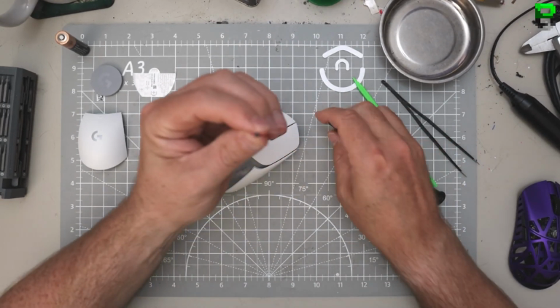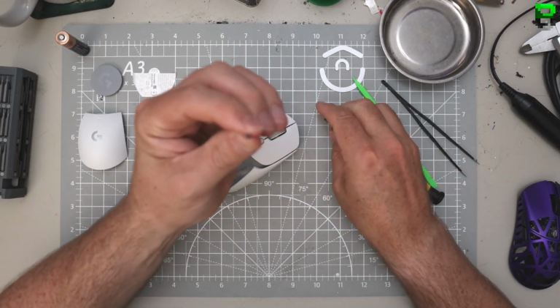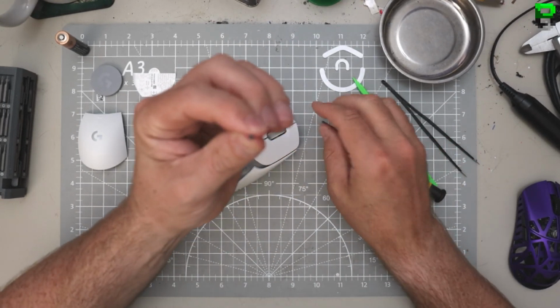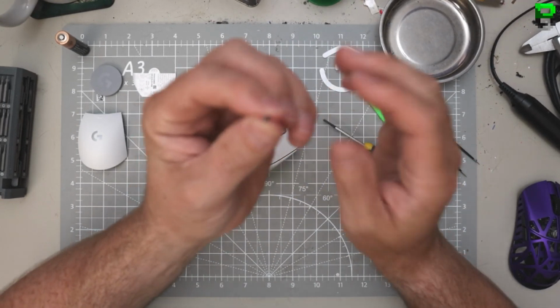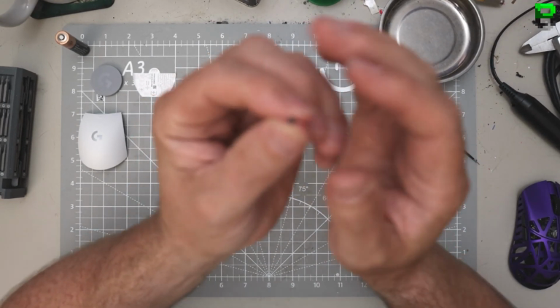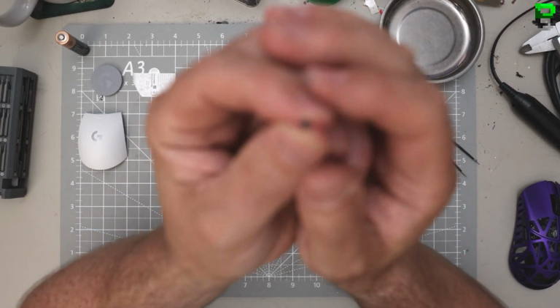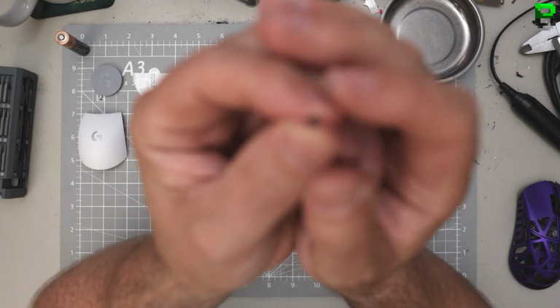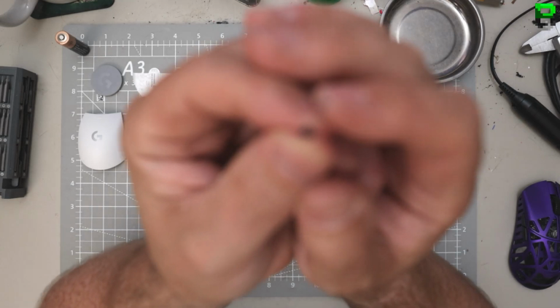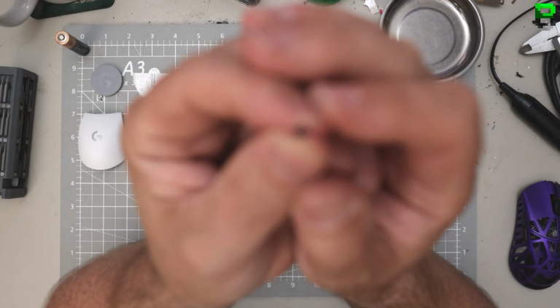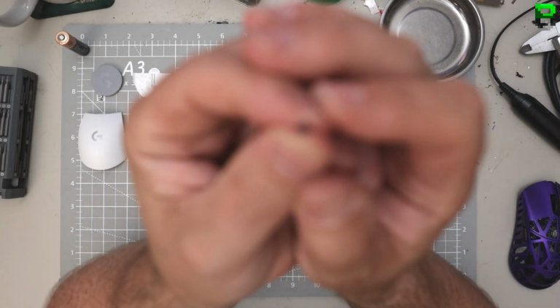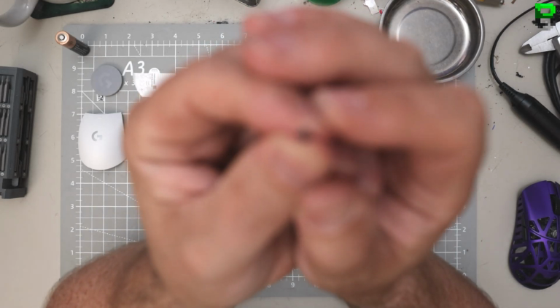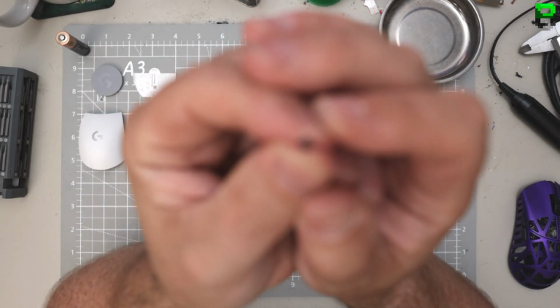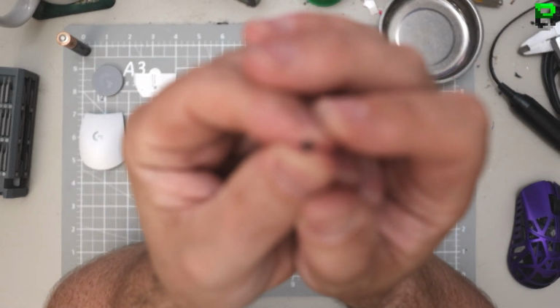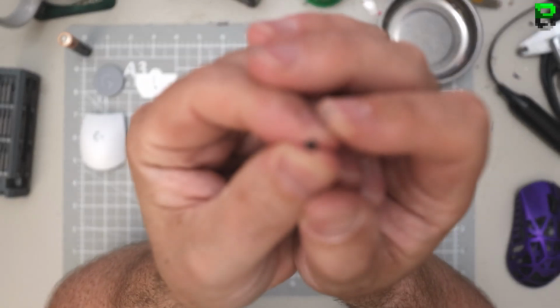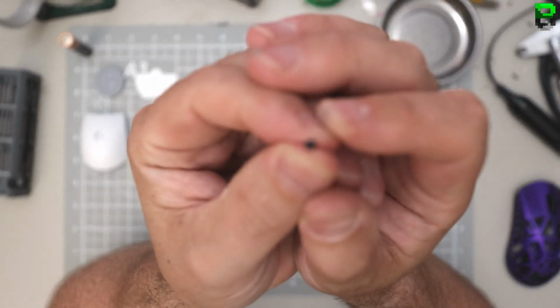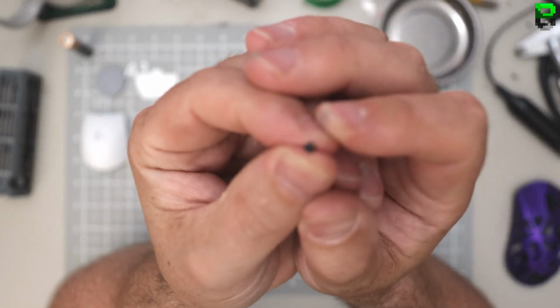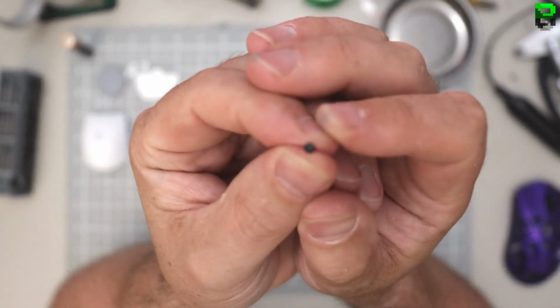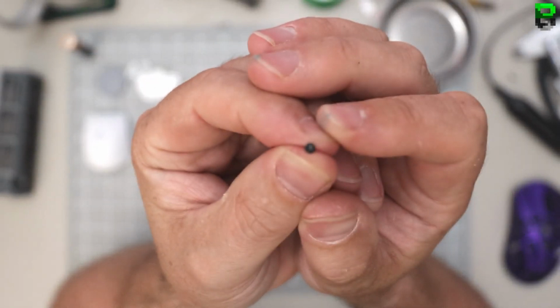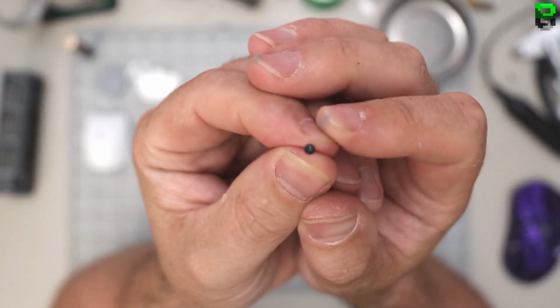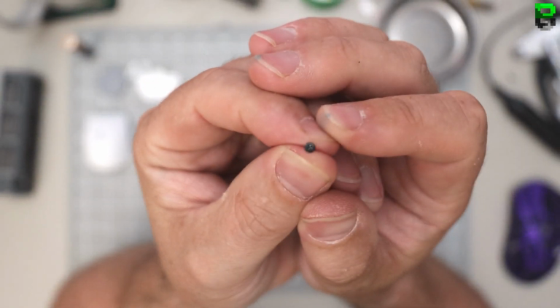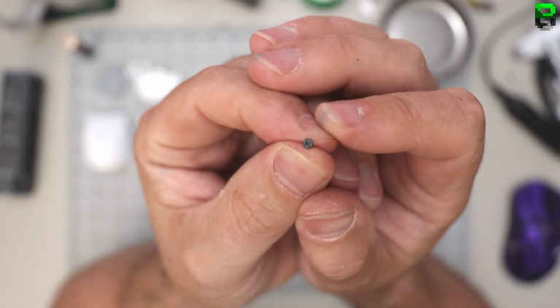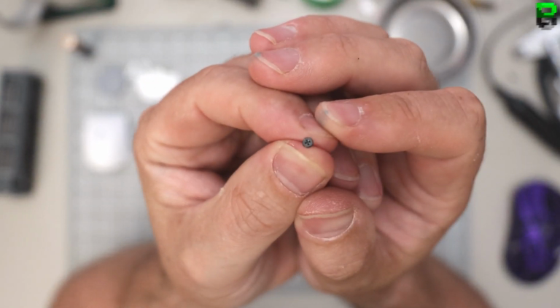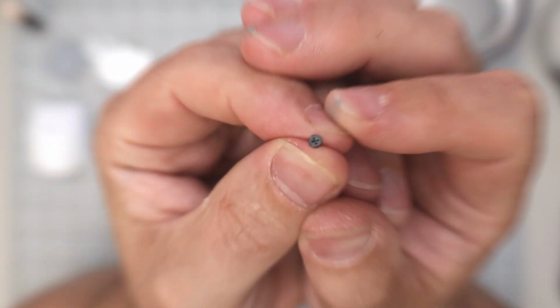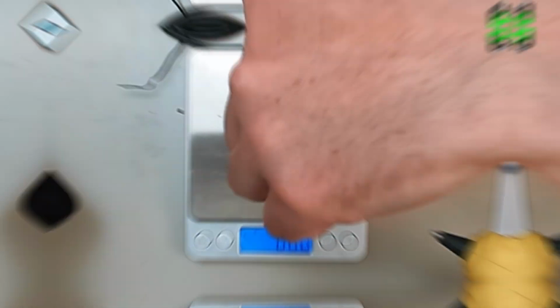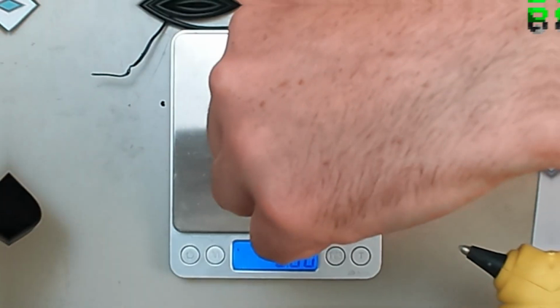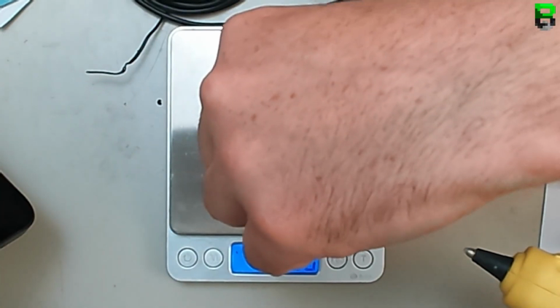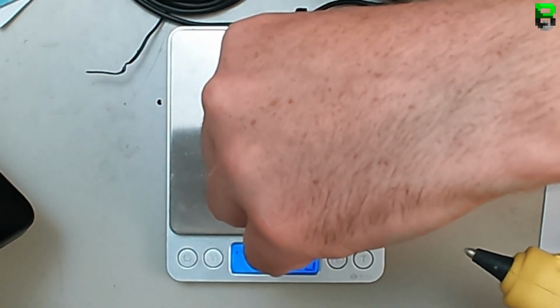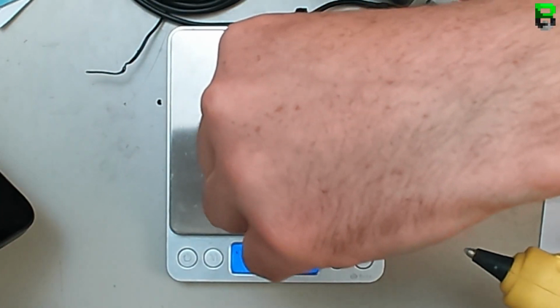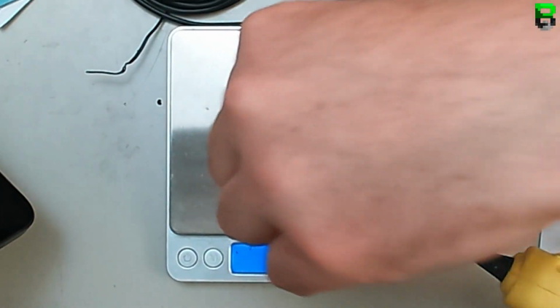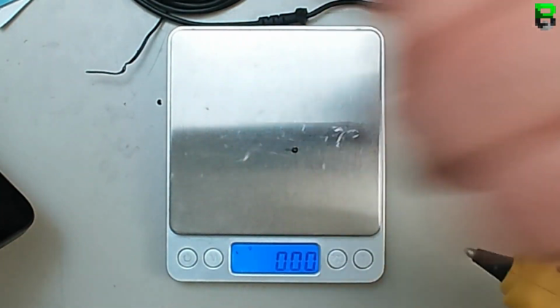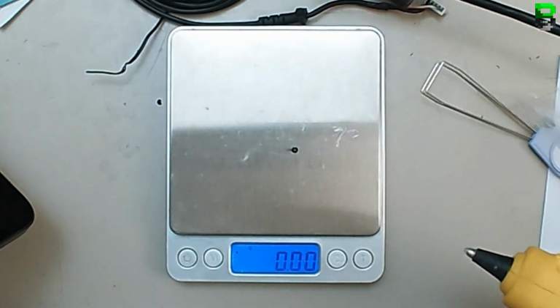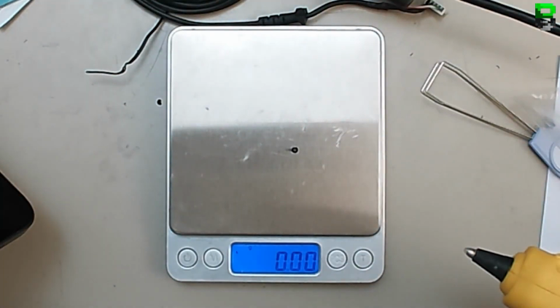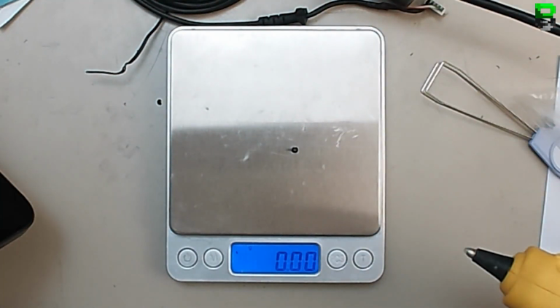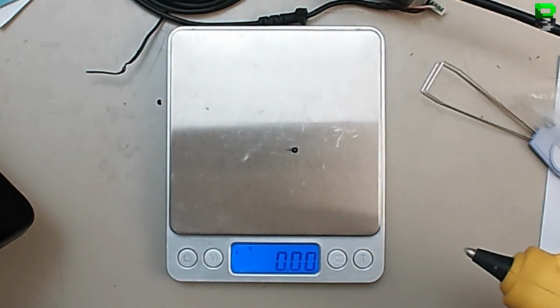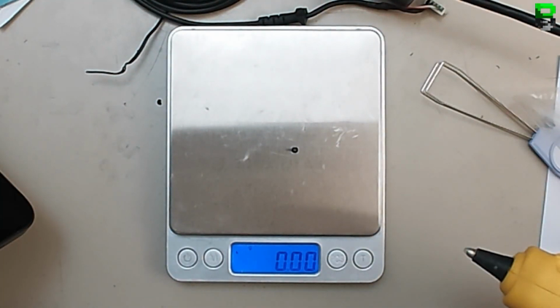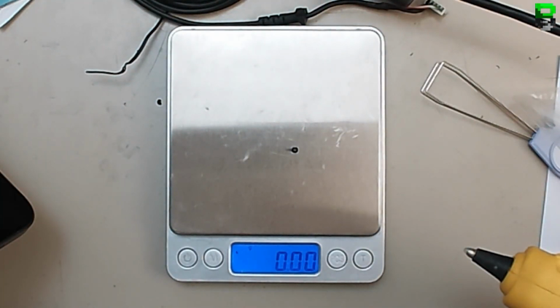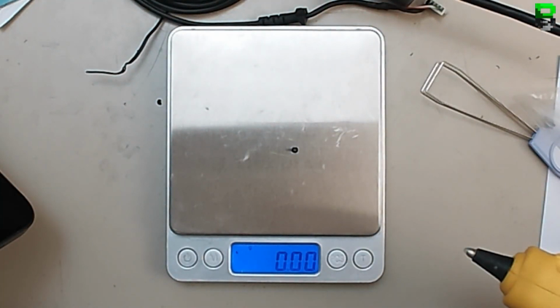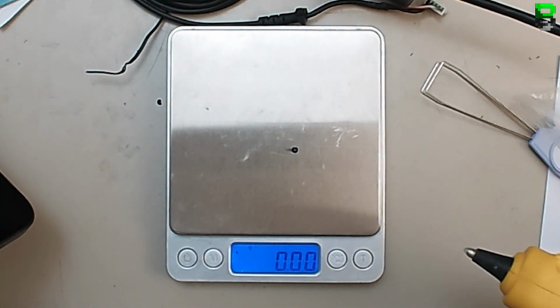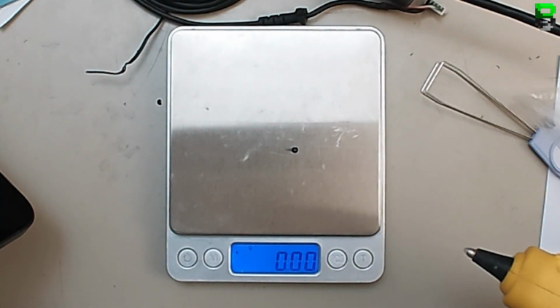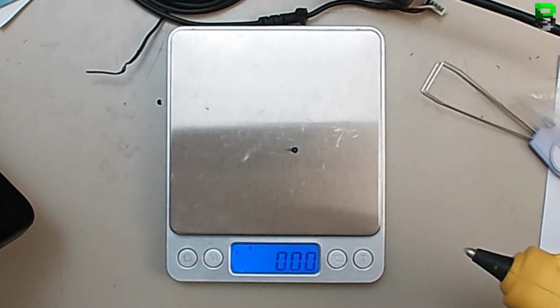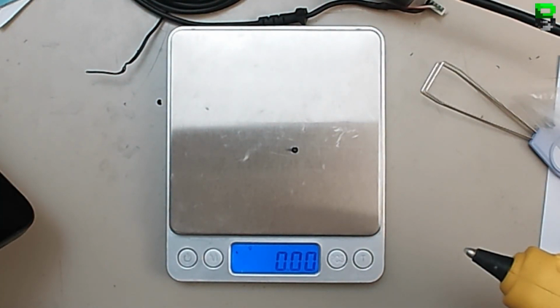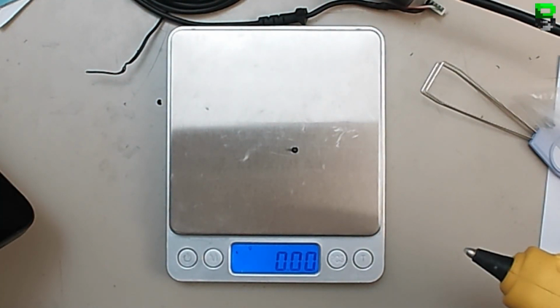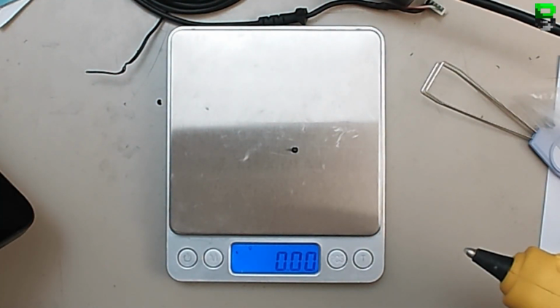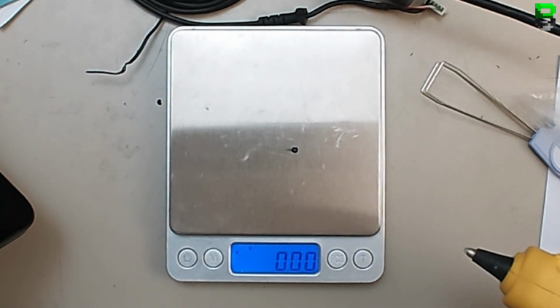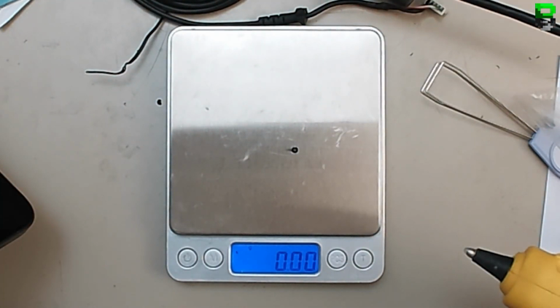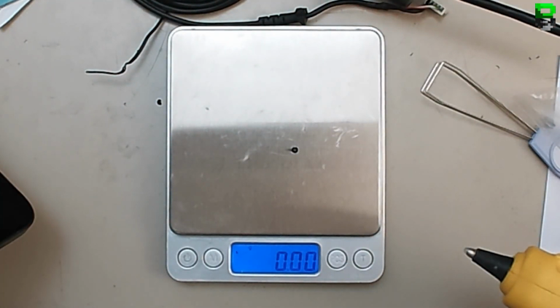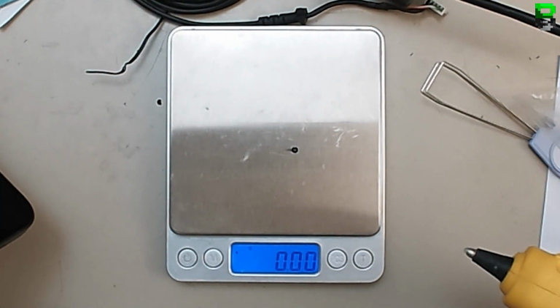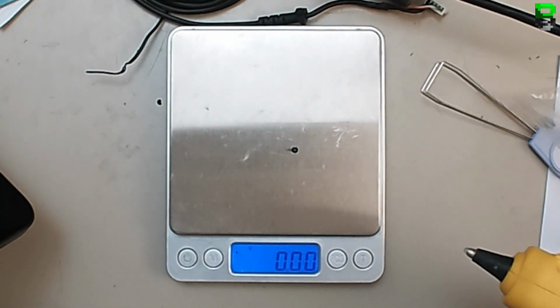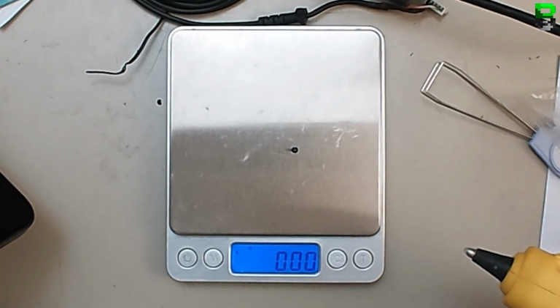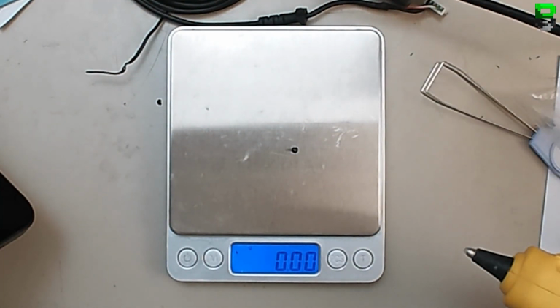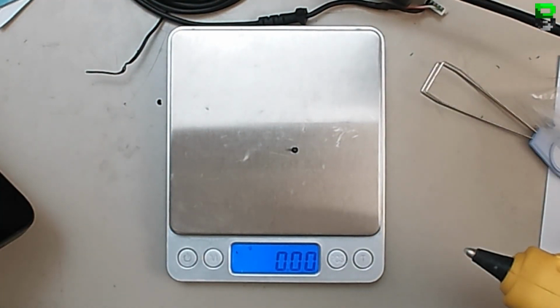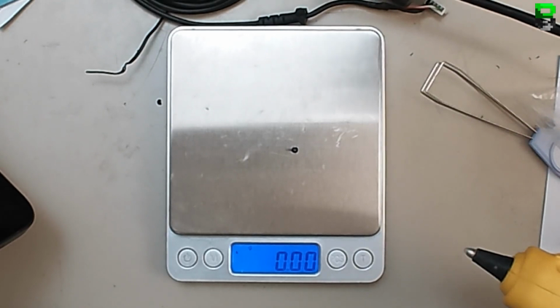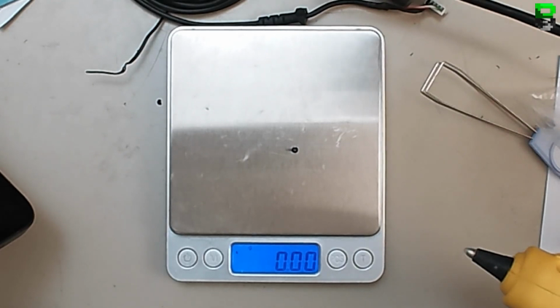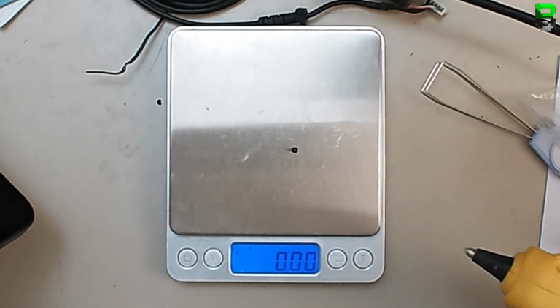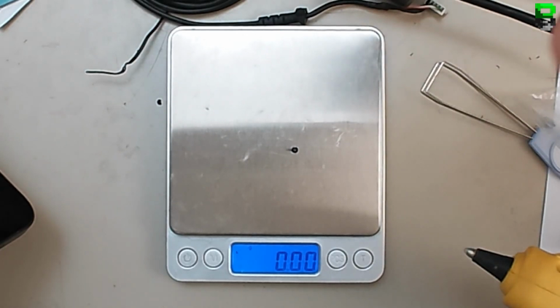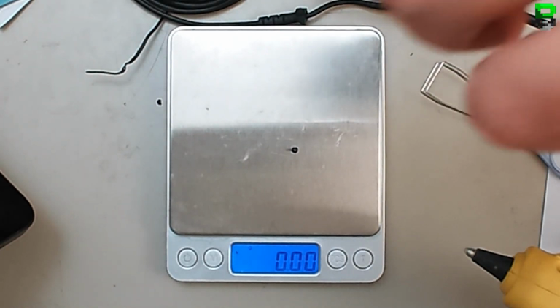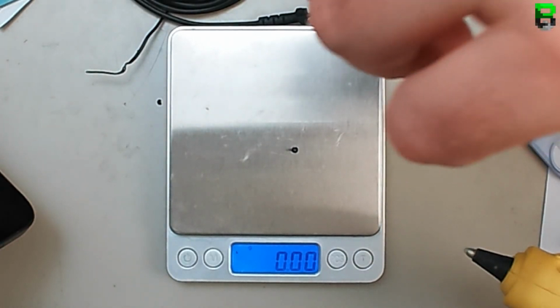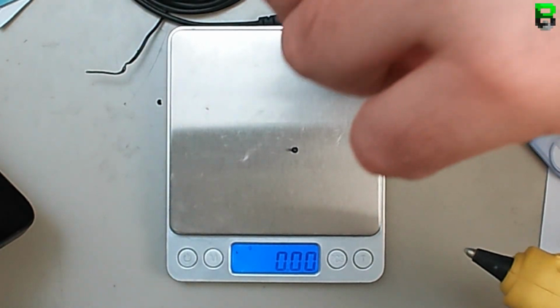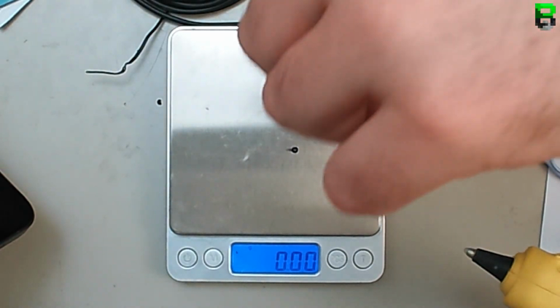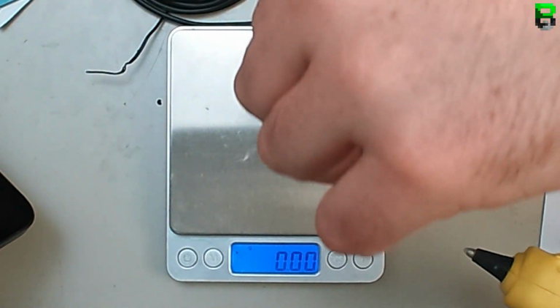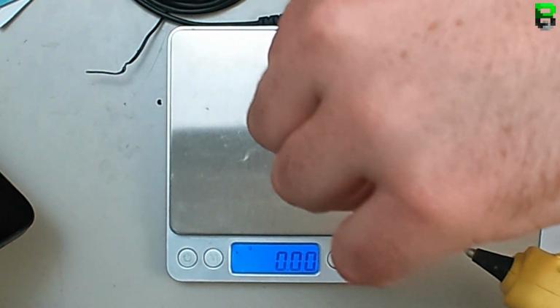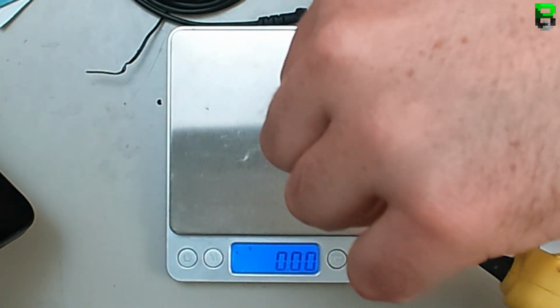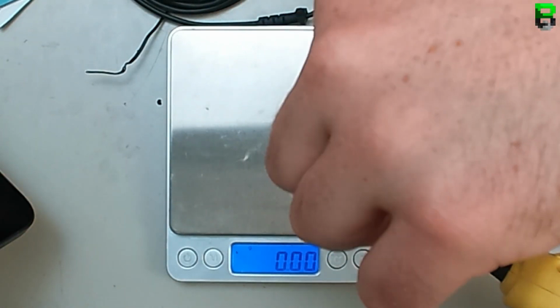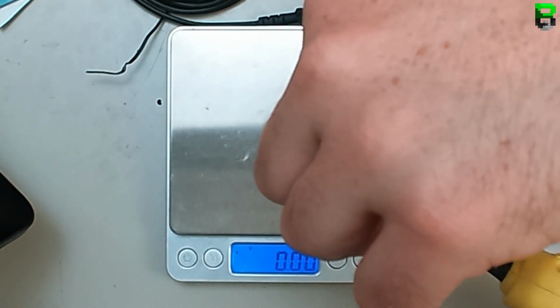Let's get this screw out using a normal screwdriver. It's the normal Logitech screw - as expected.